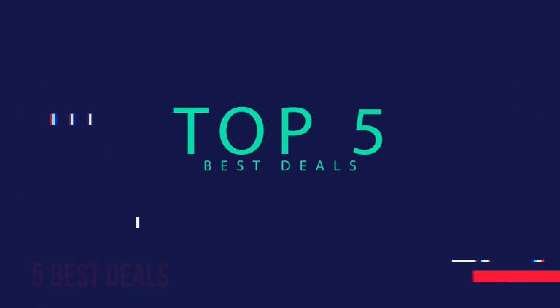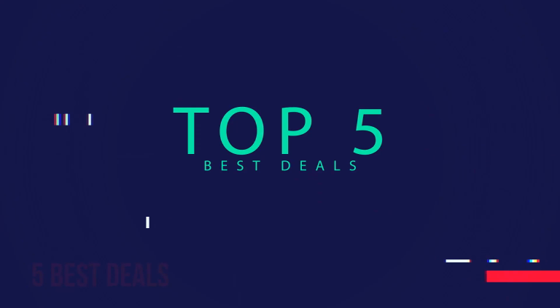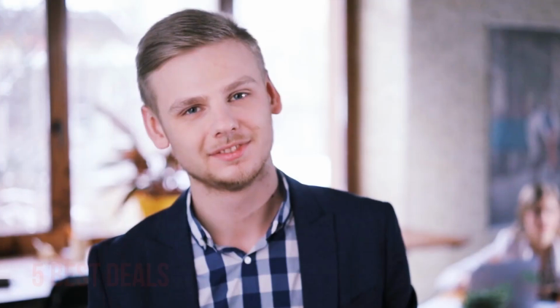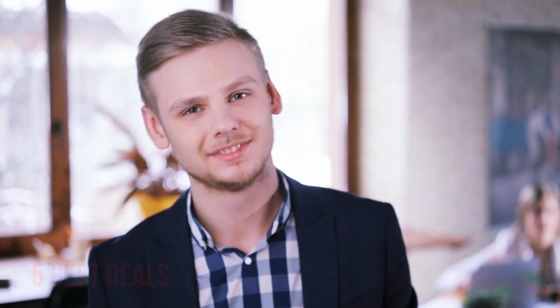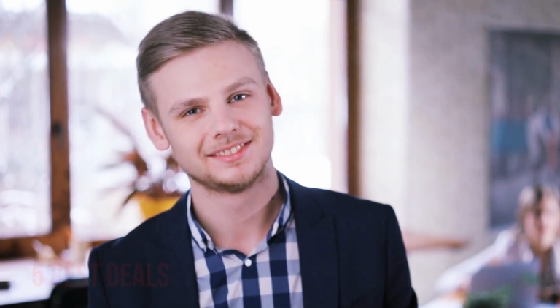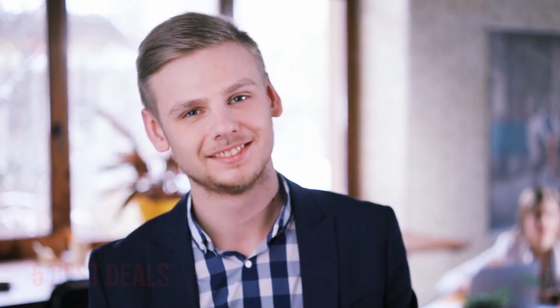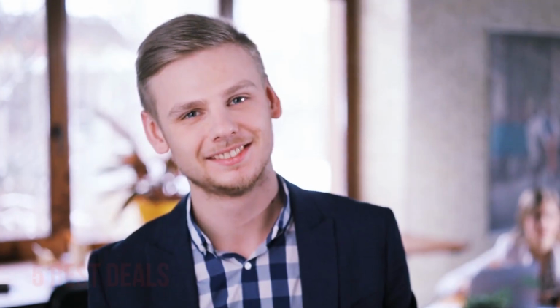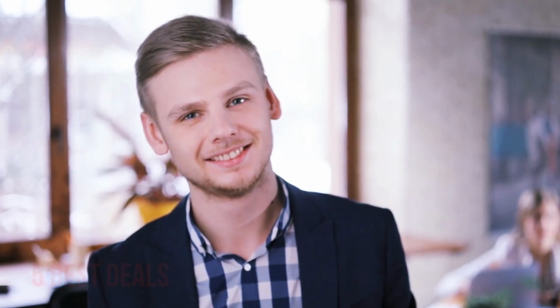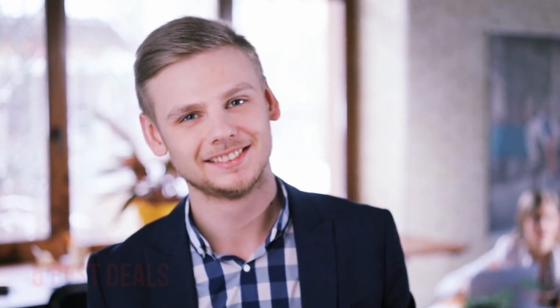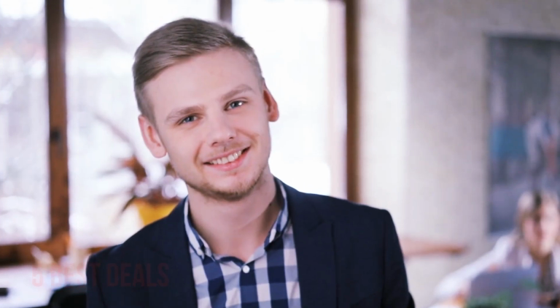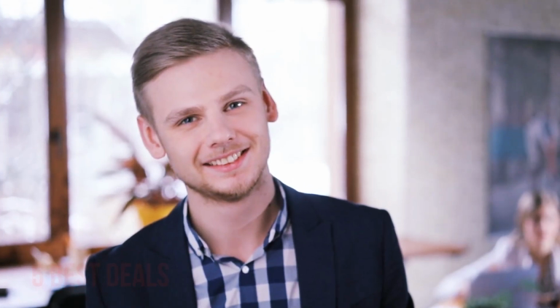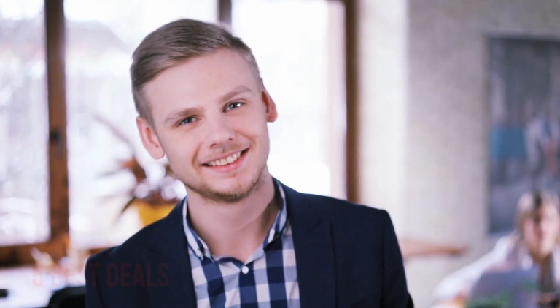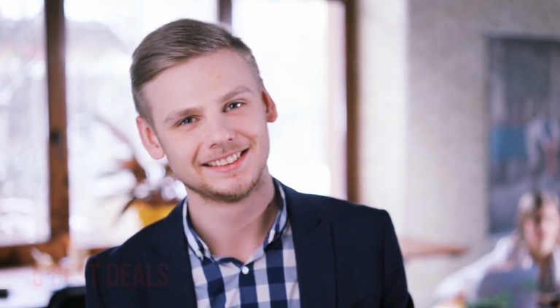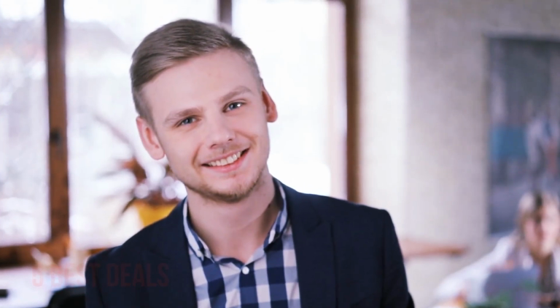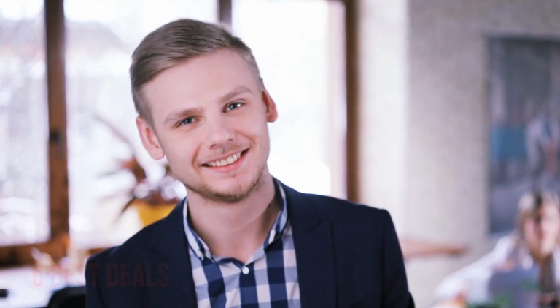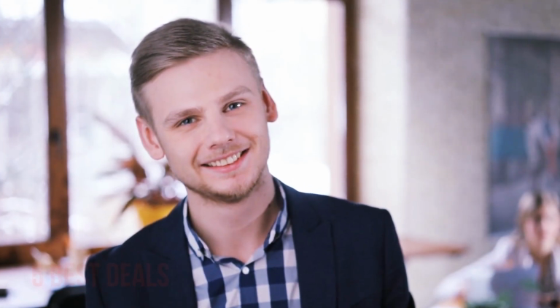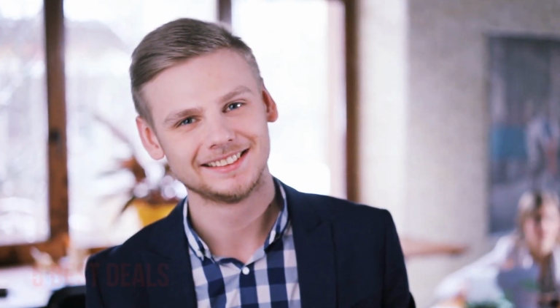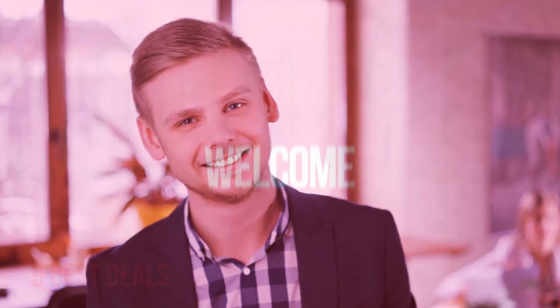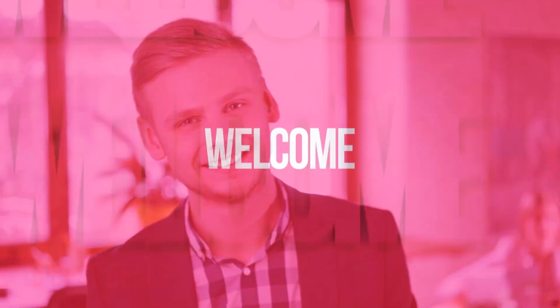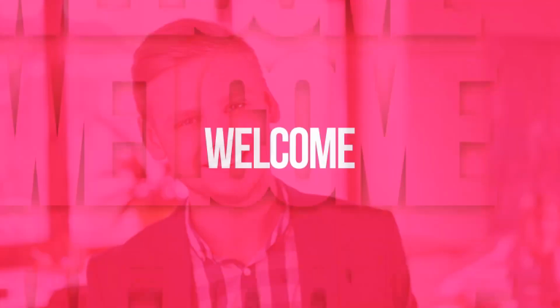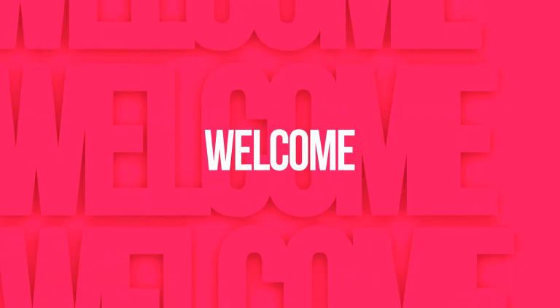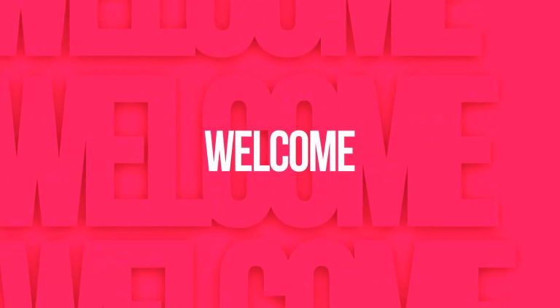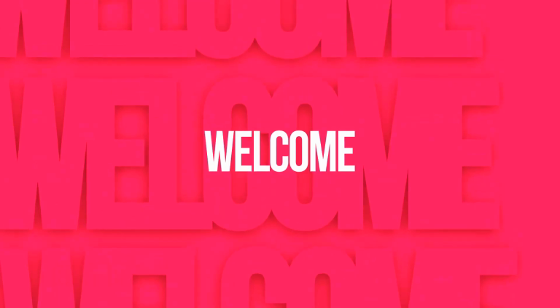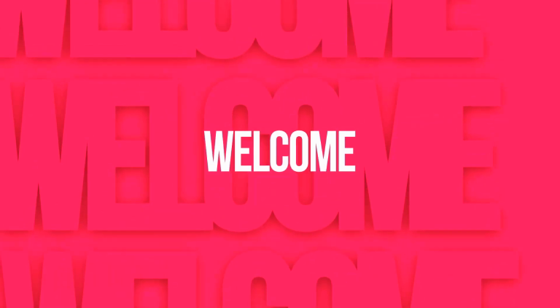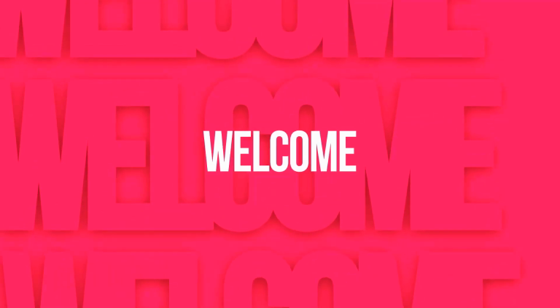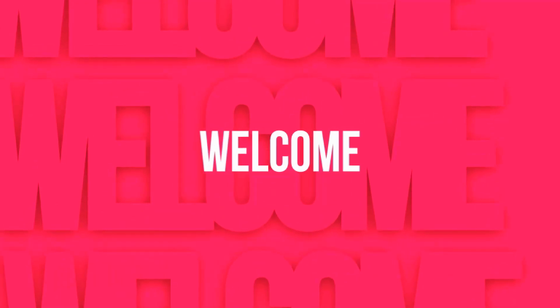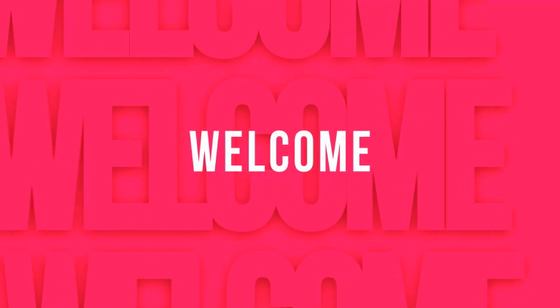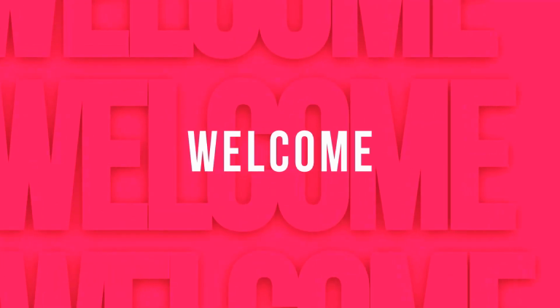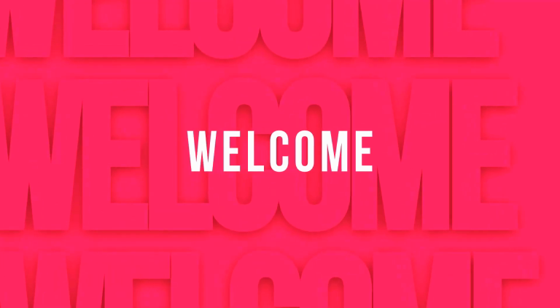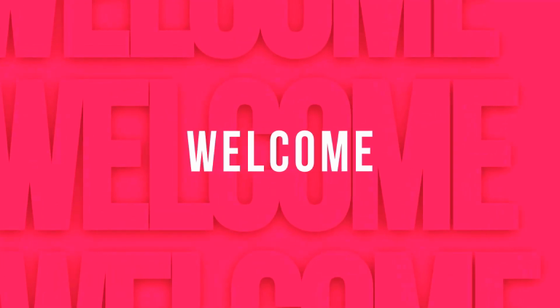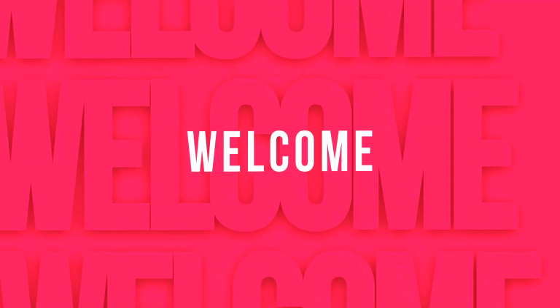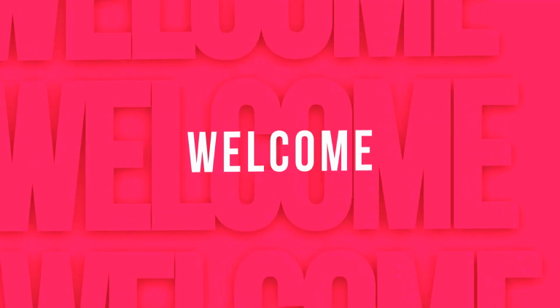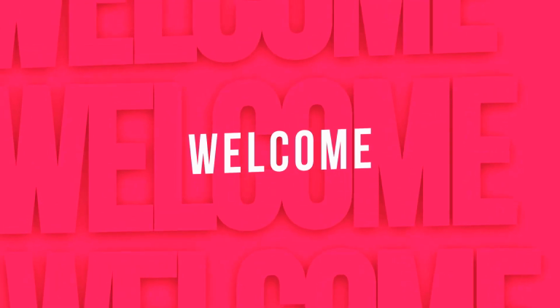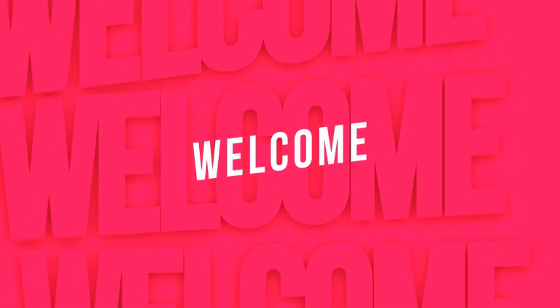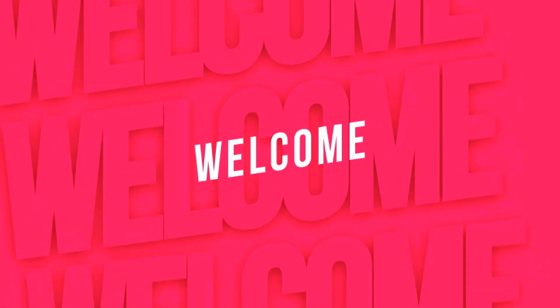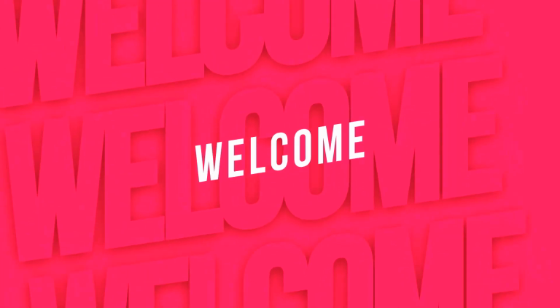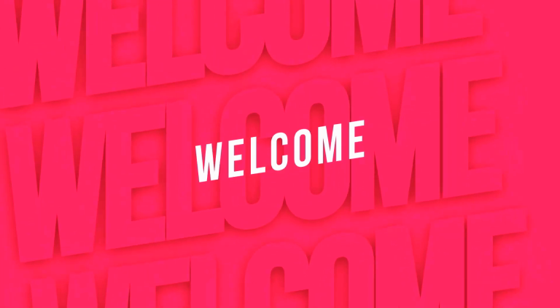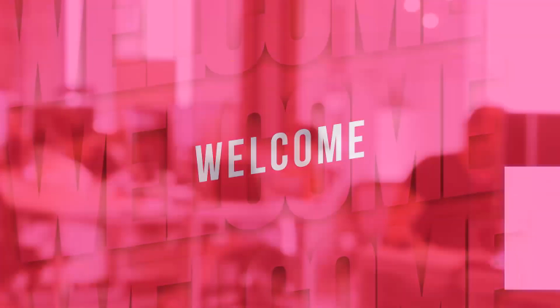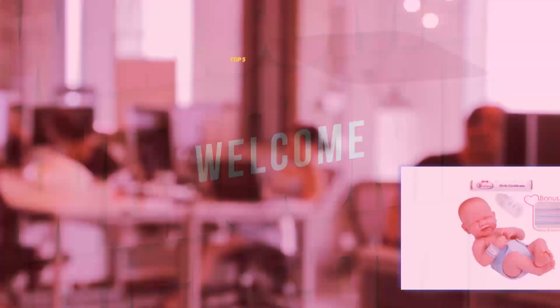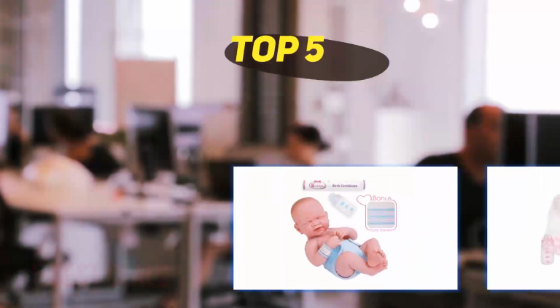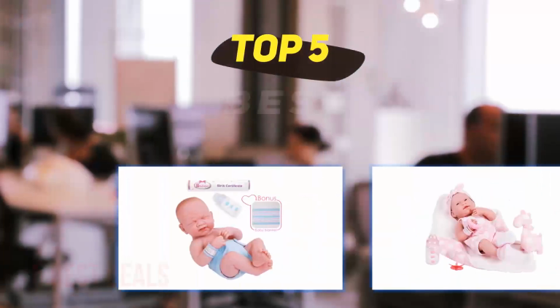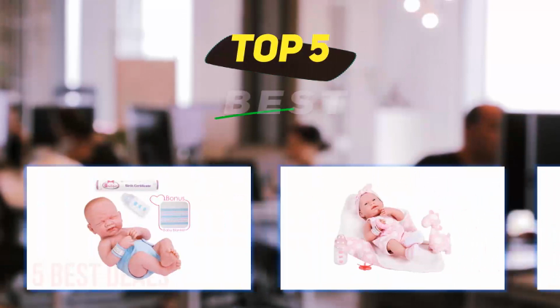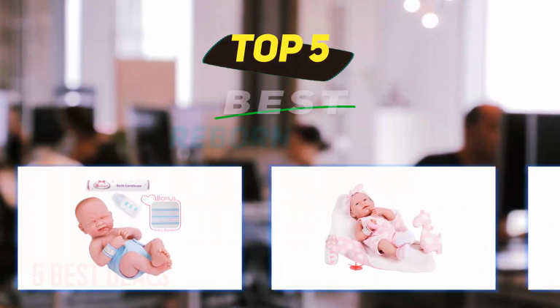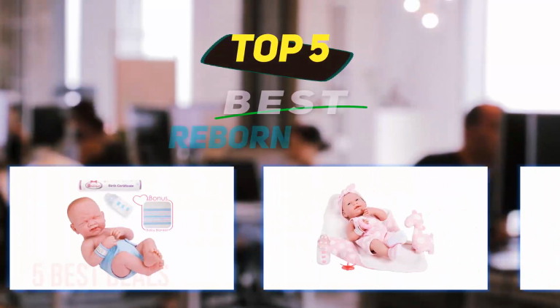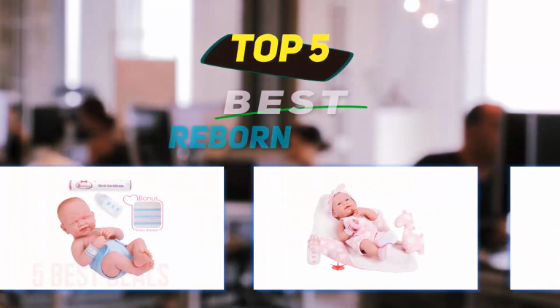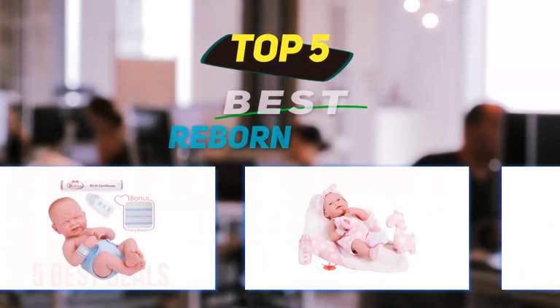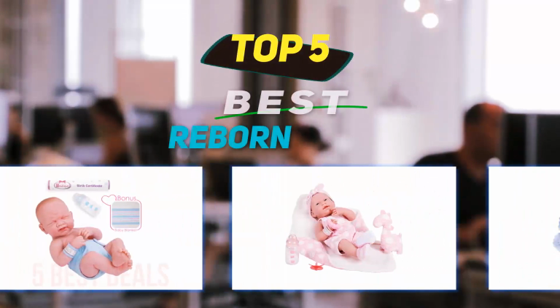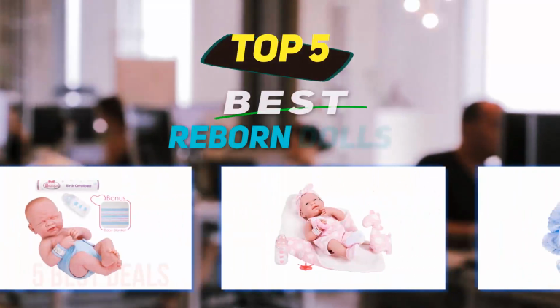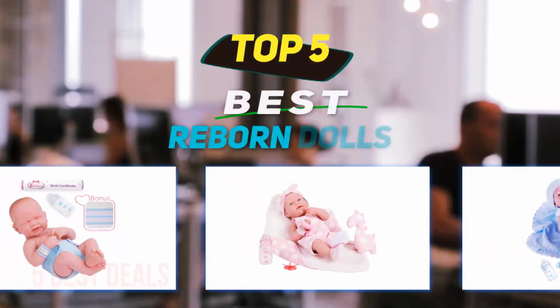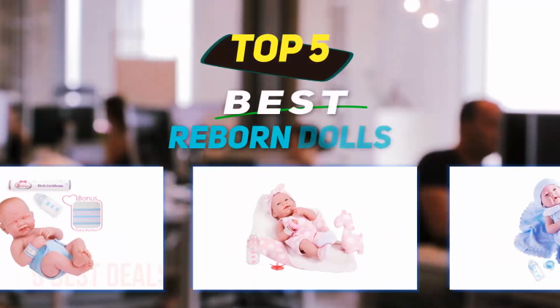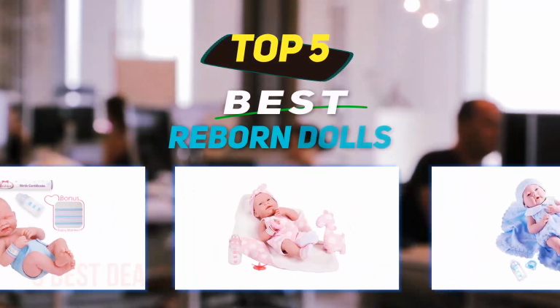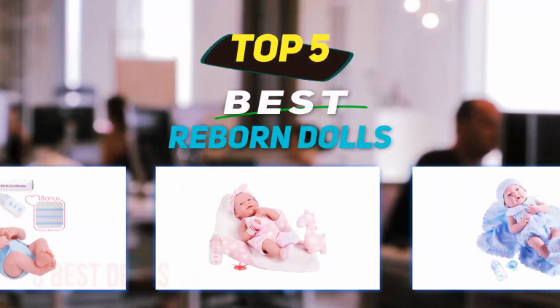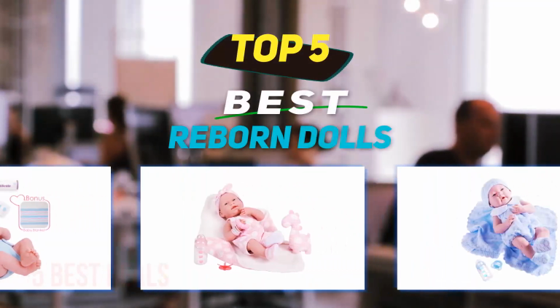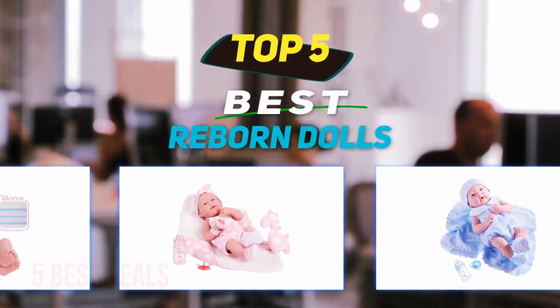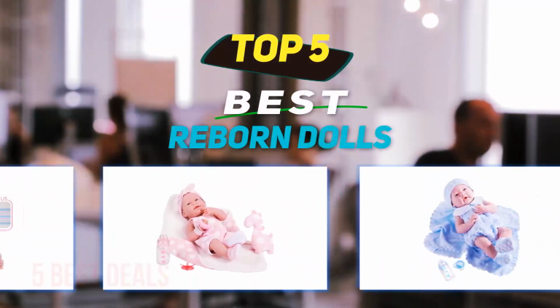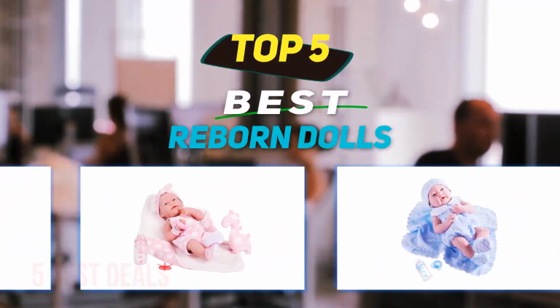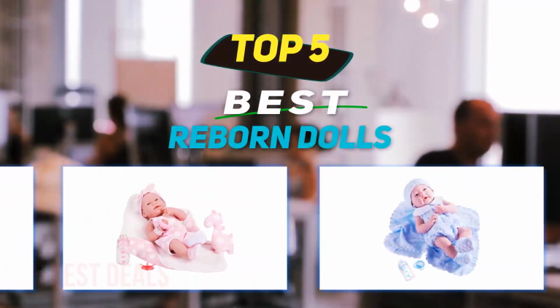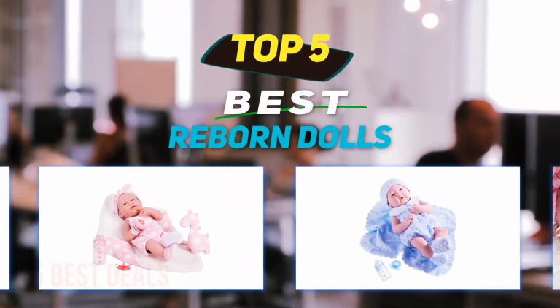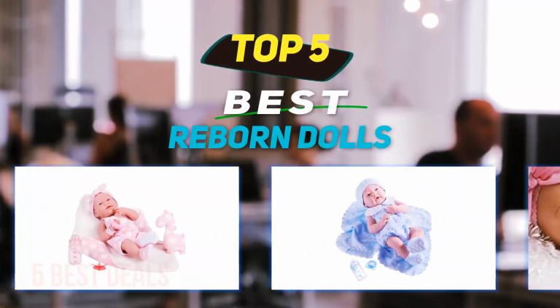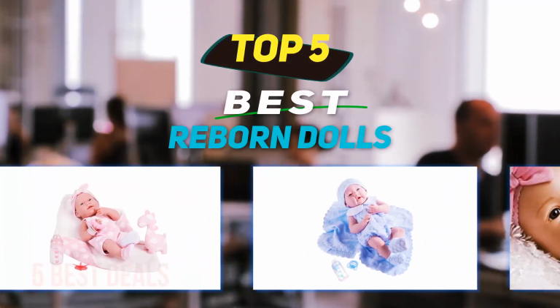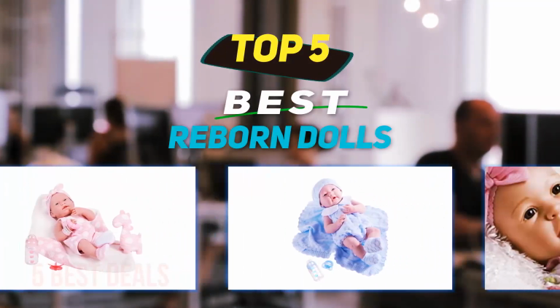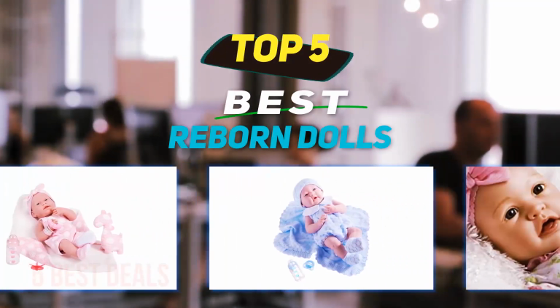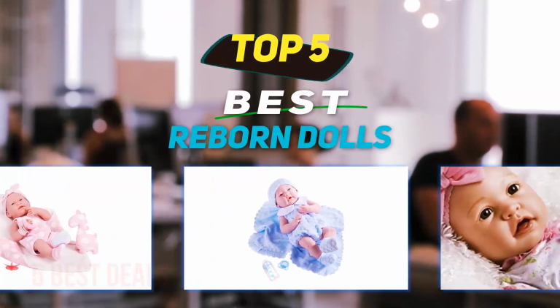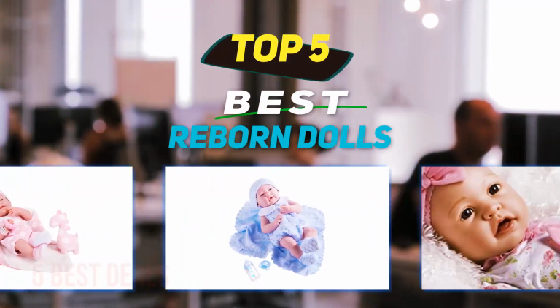Hey guys, welcome back to my channel. In this video I'm going to talk about the top 5 best reborn dolls.